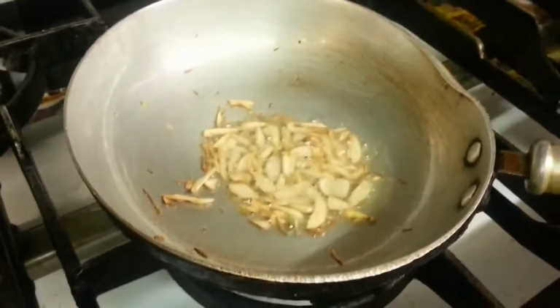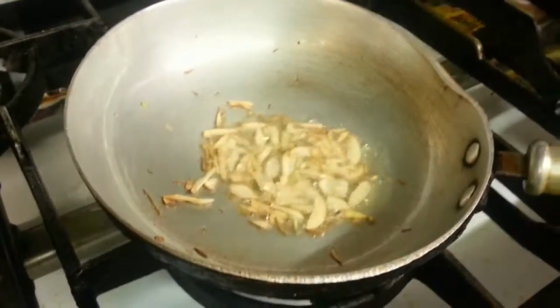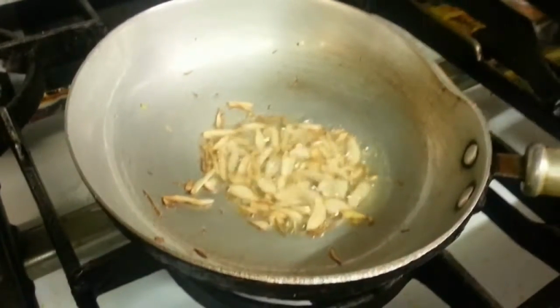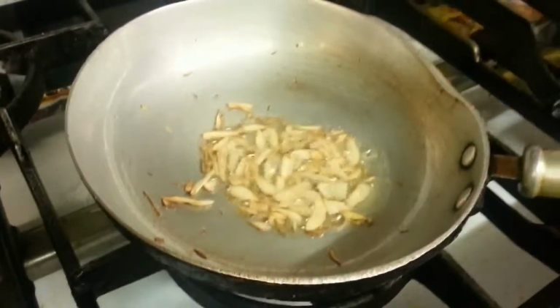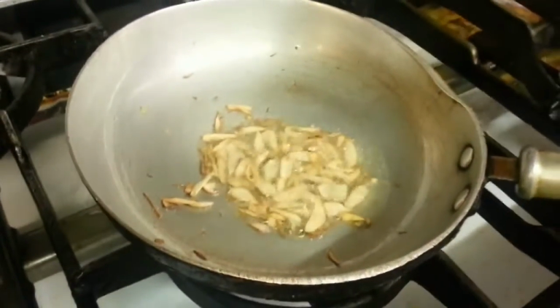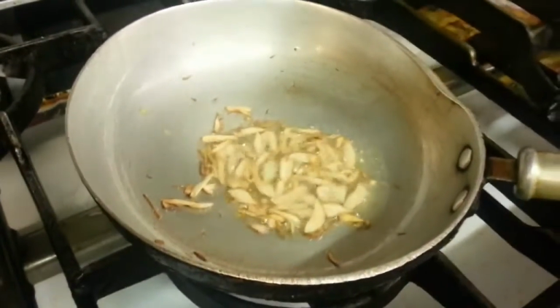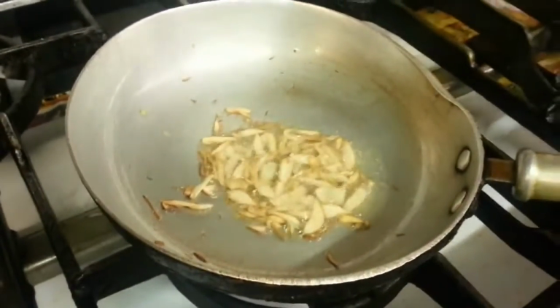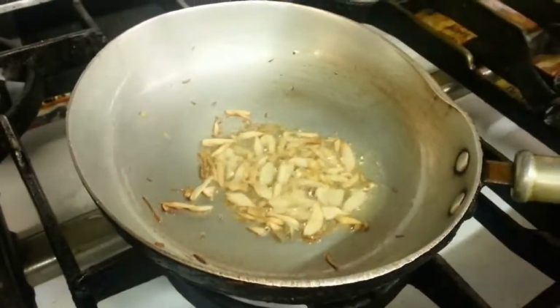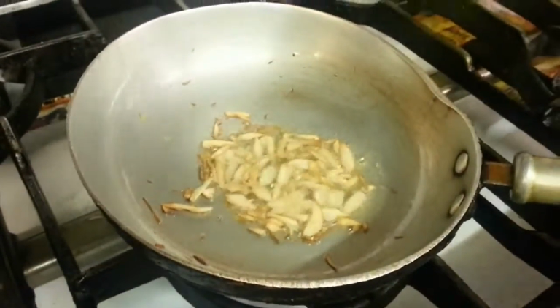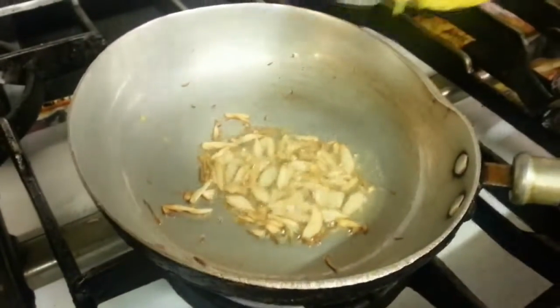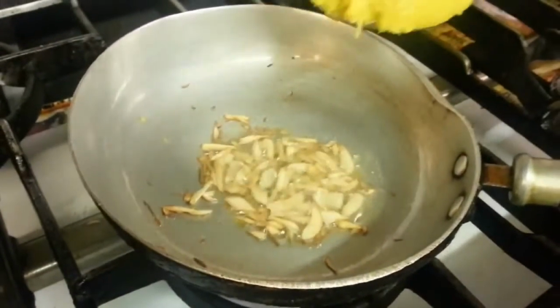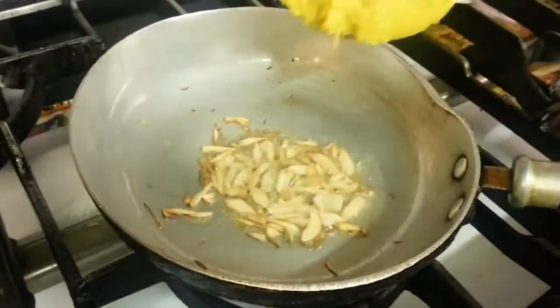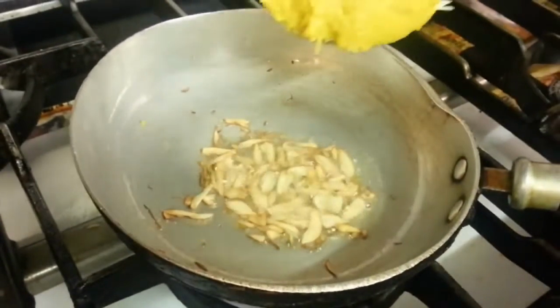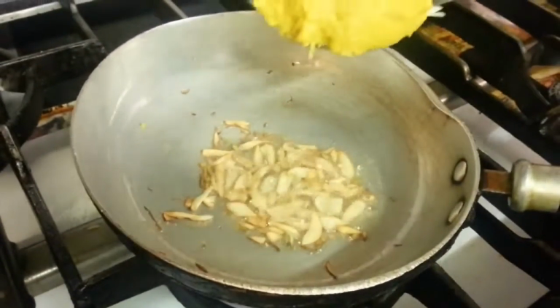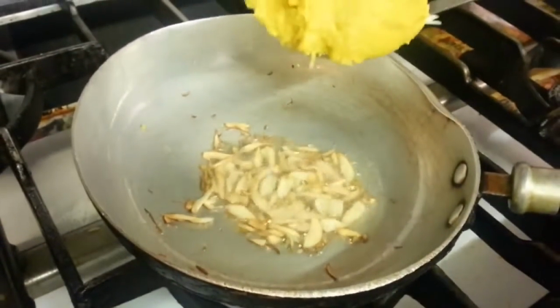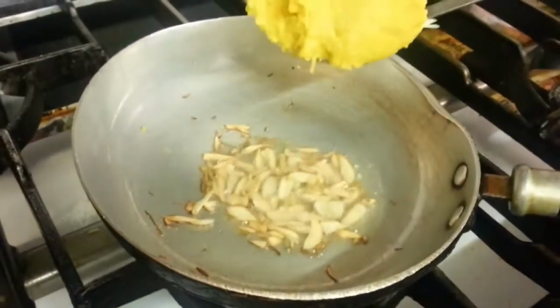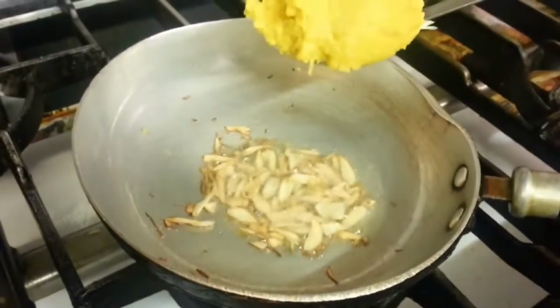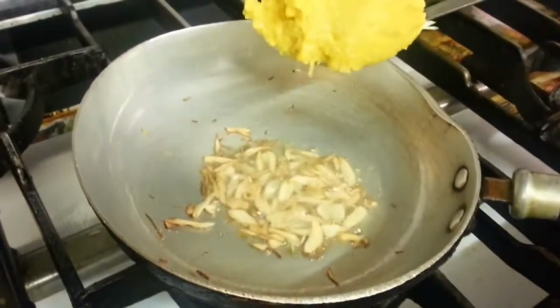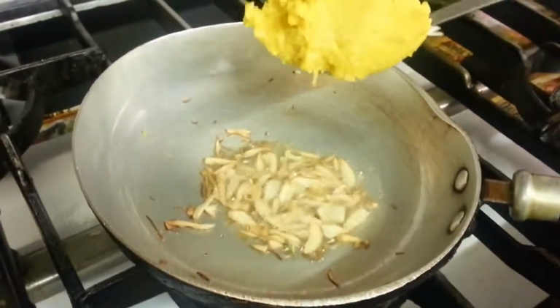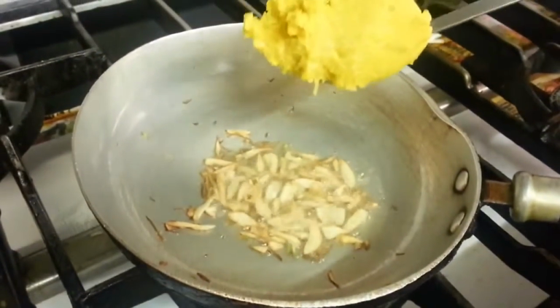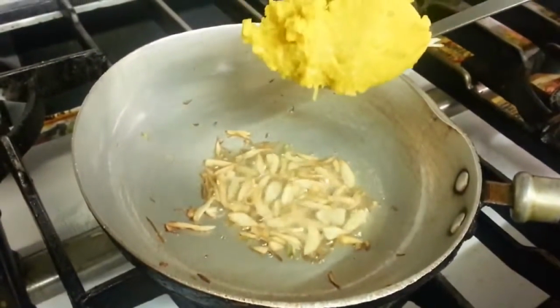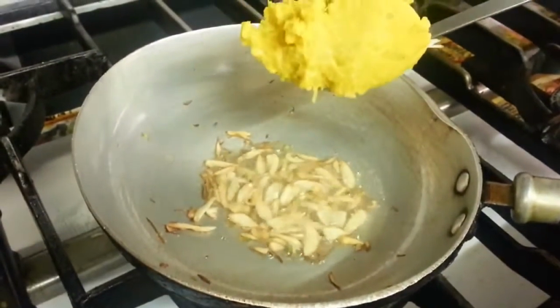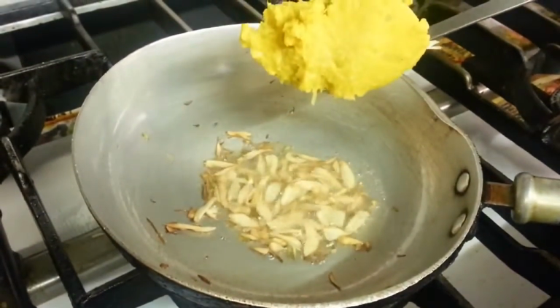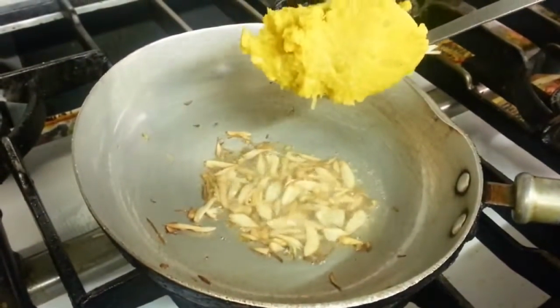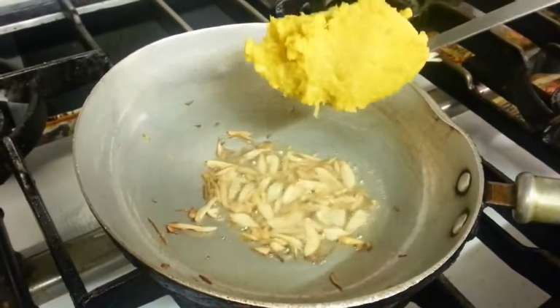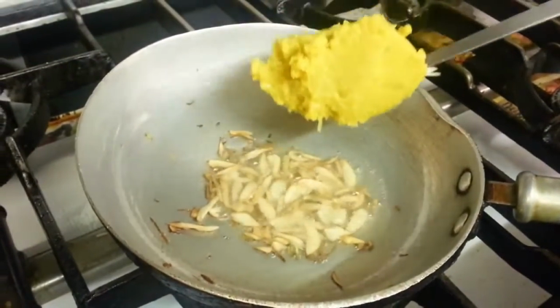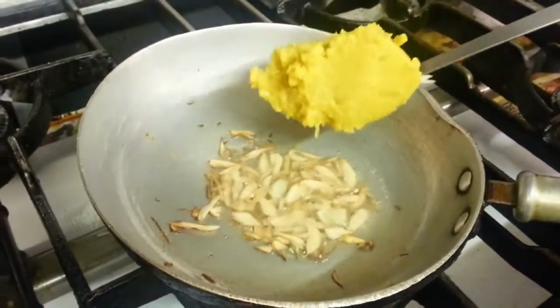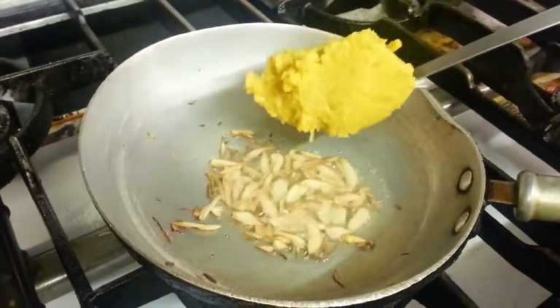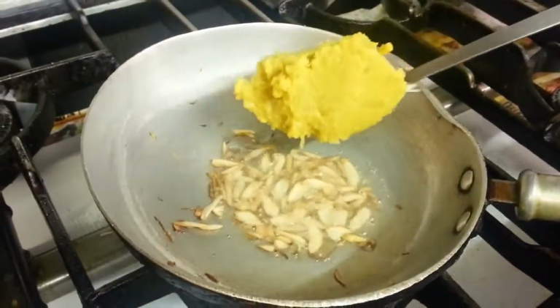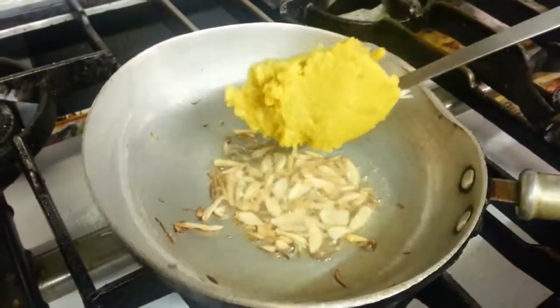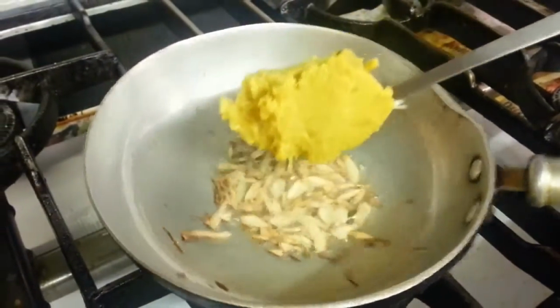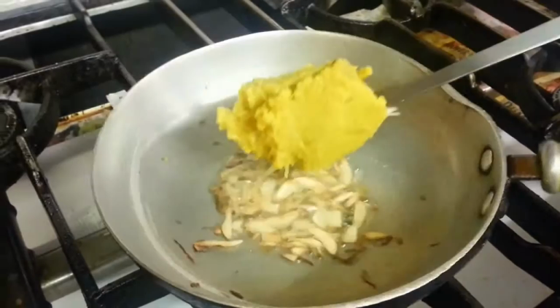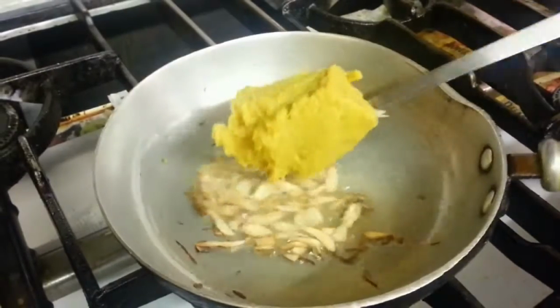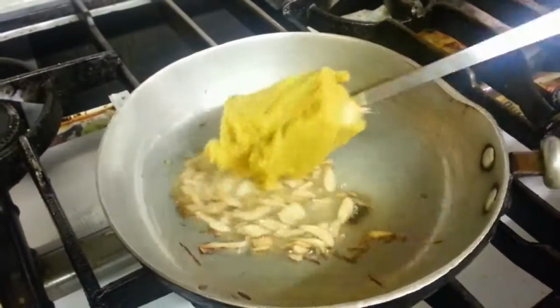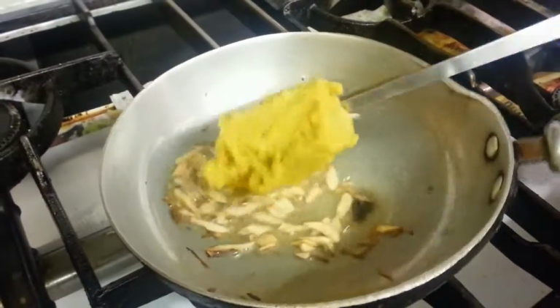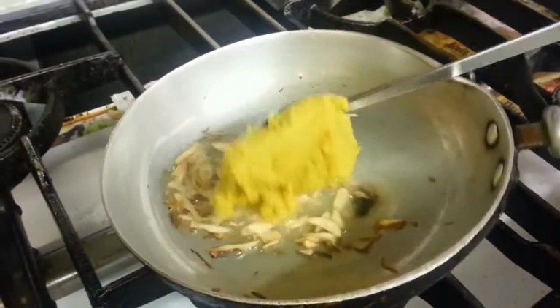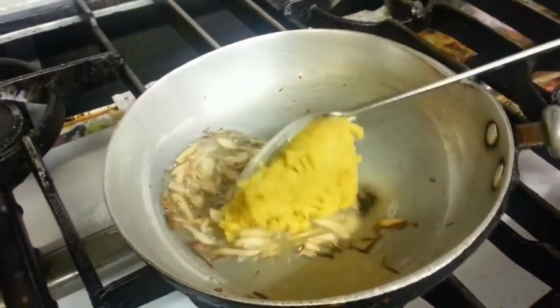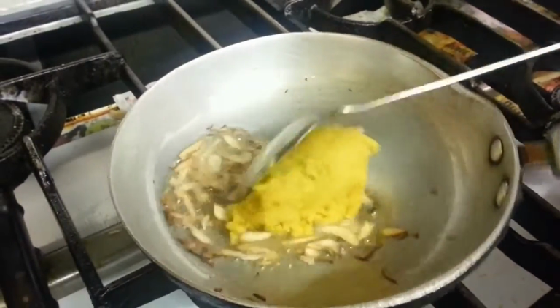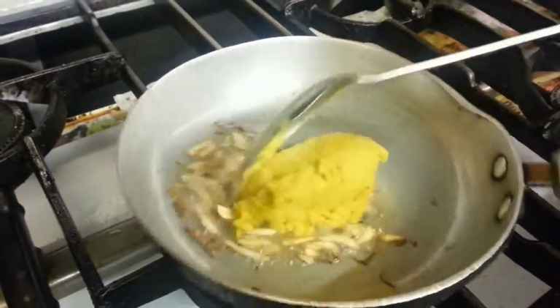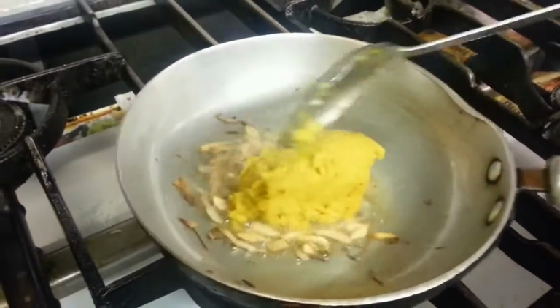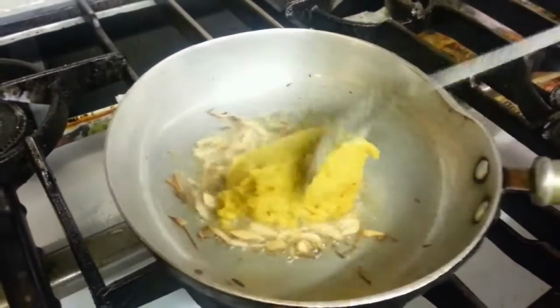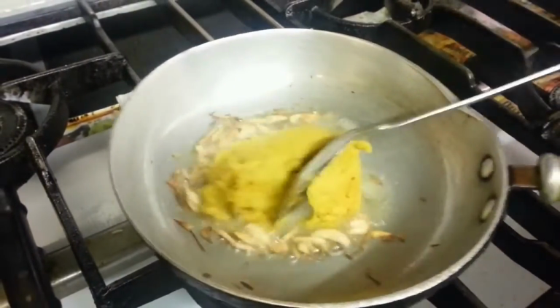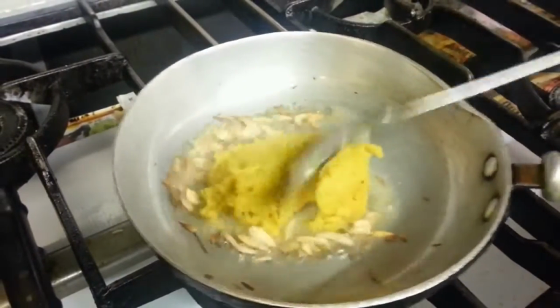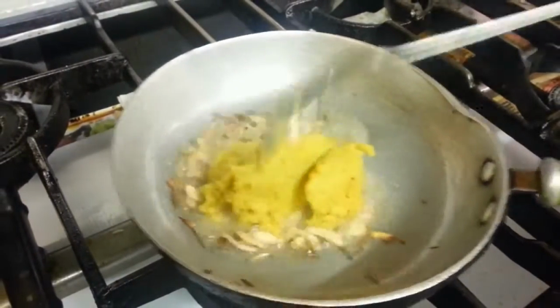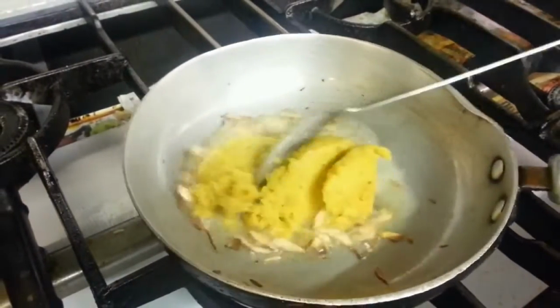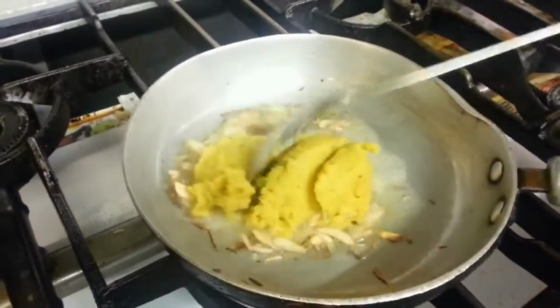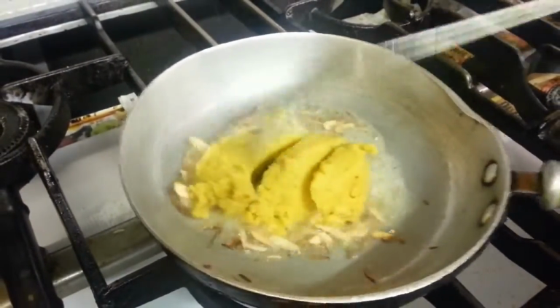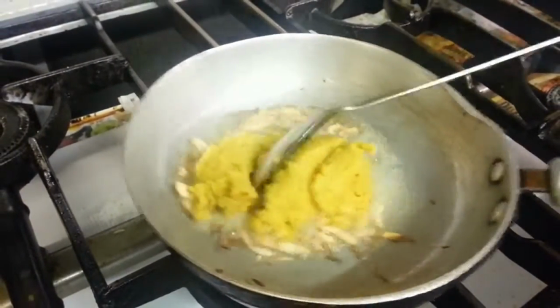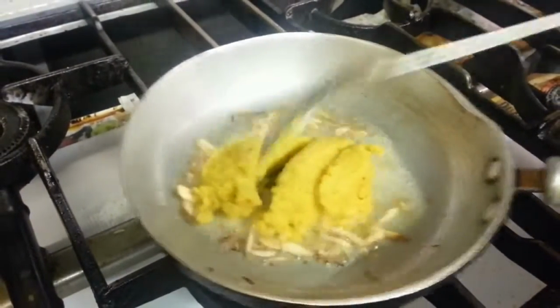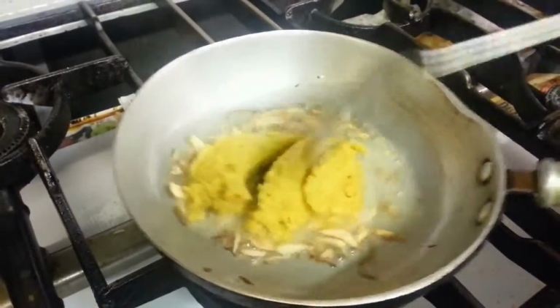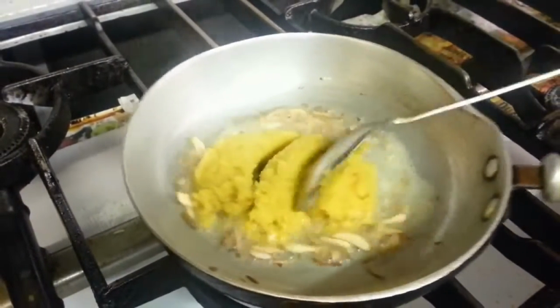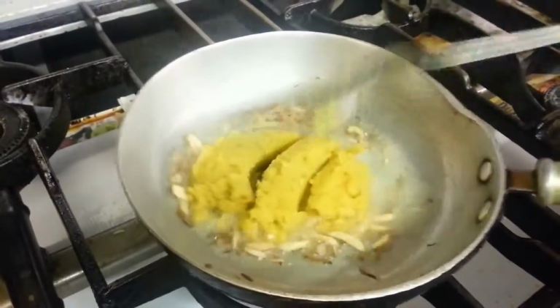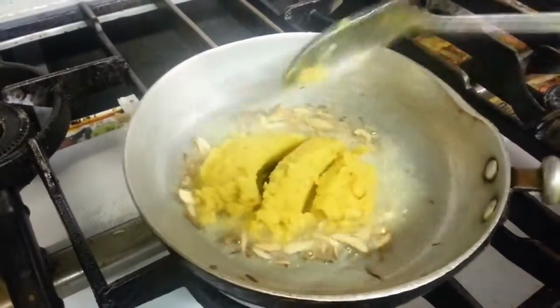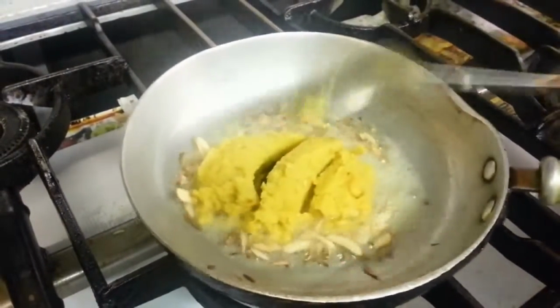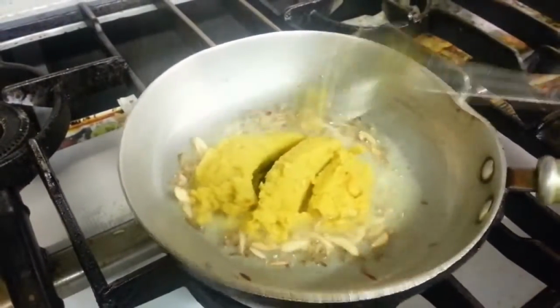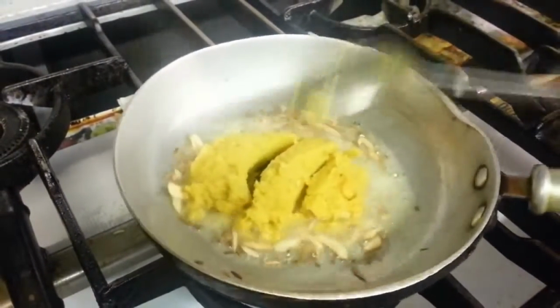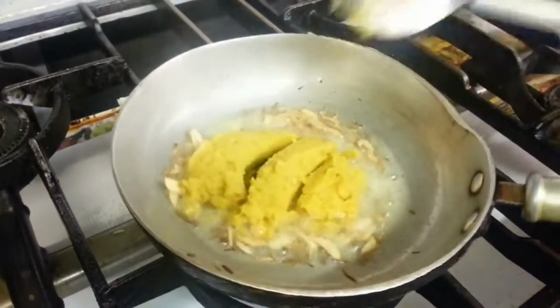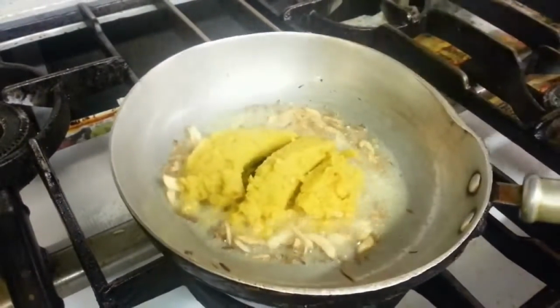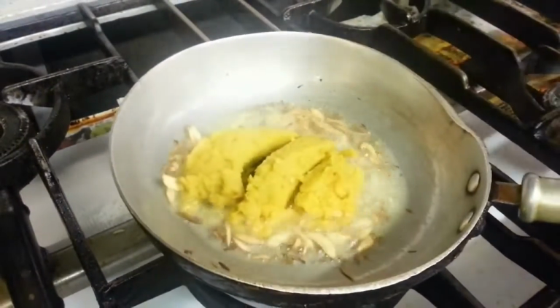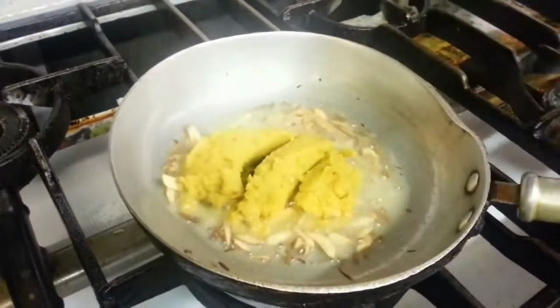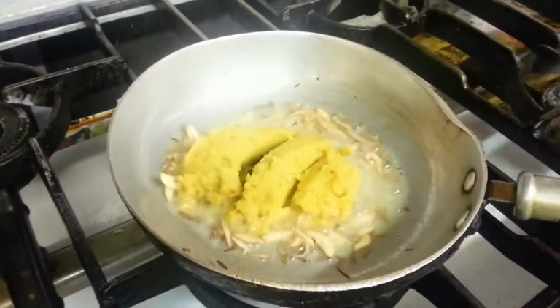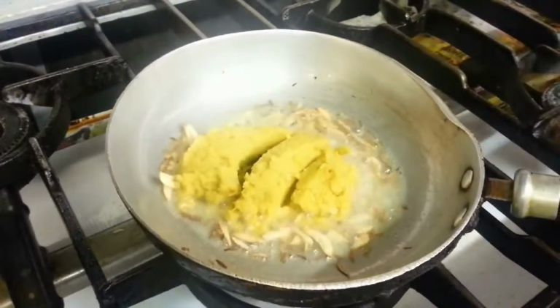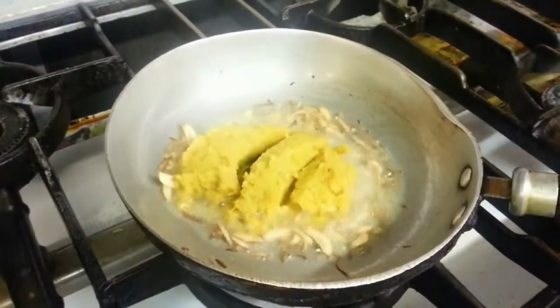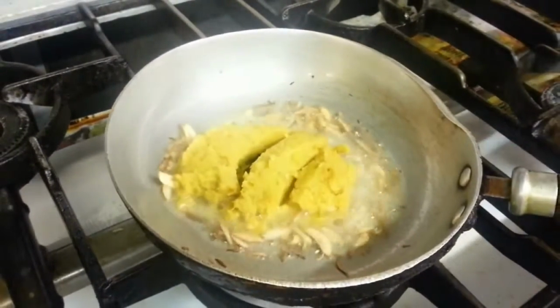Now it's putting the pre-cooked lentils in there — the dal, dal kohini — pre-cooked dal.